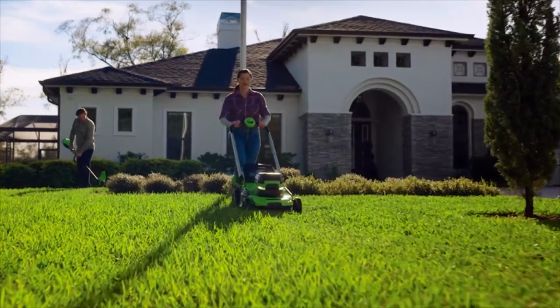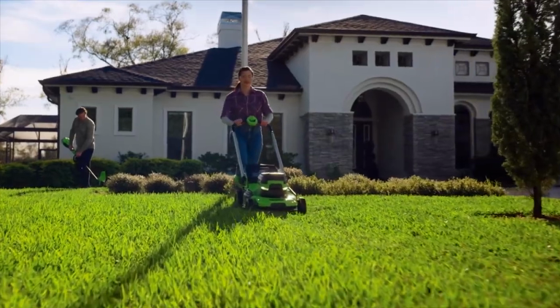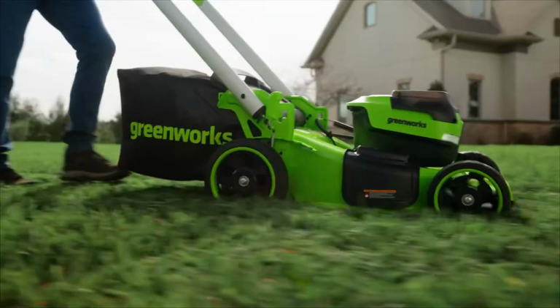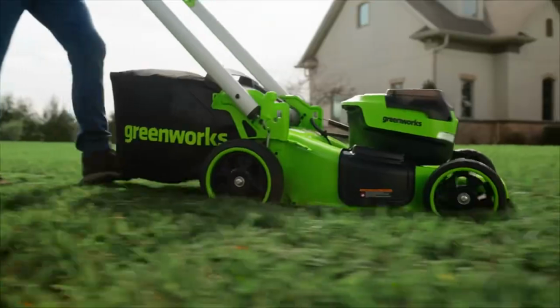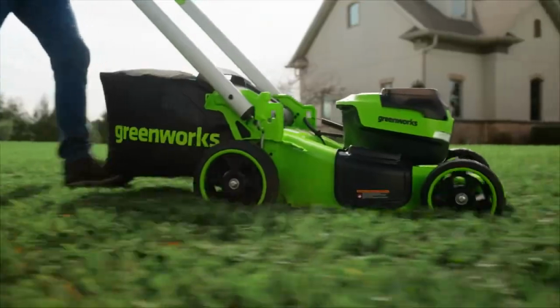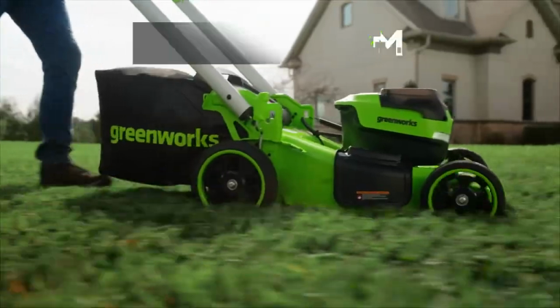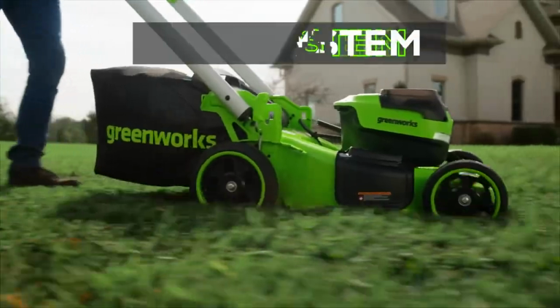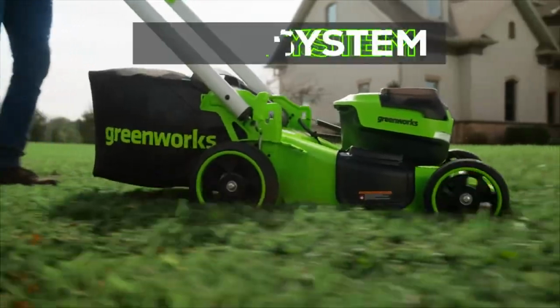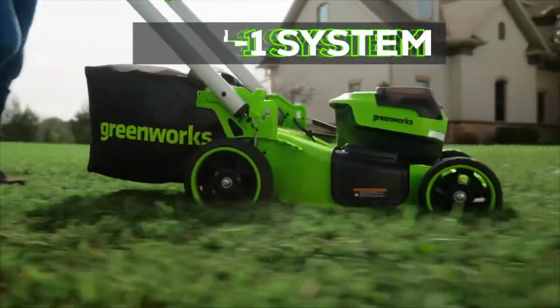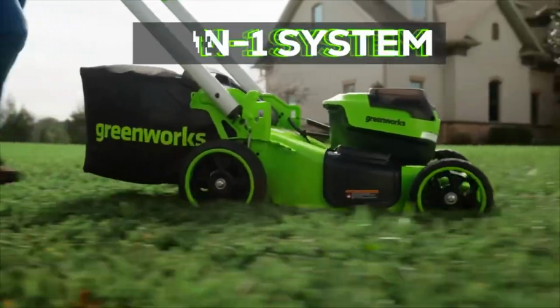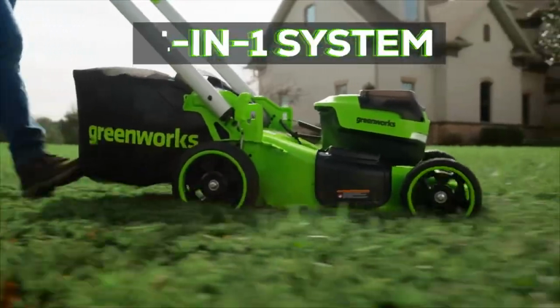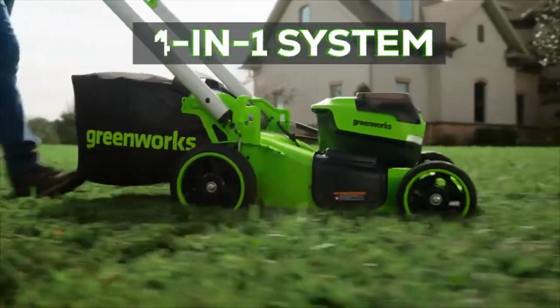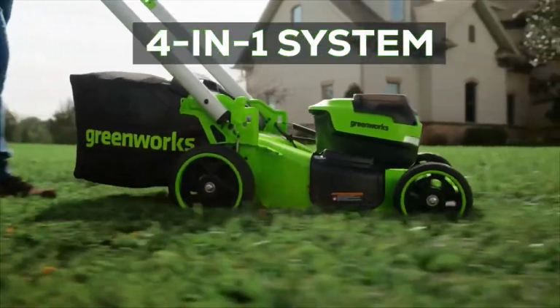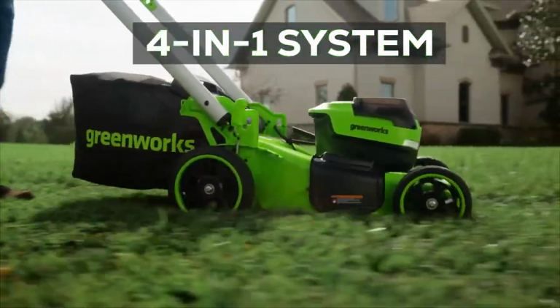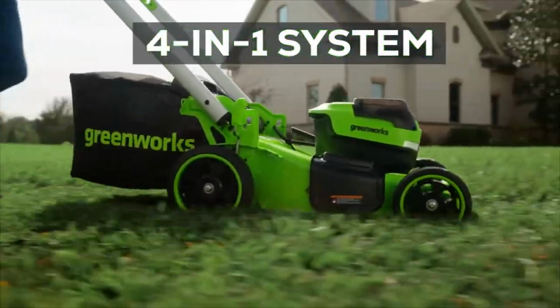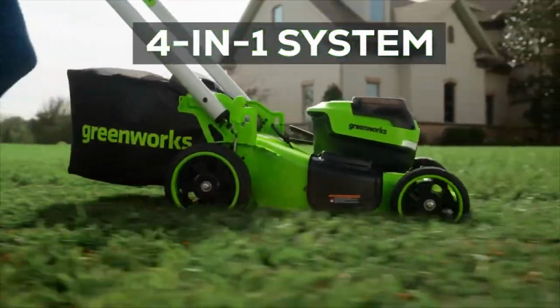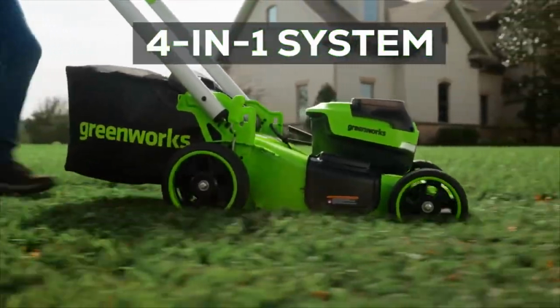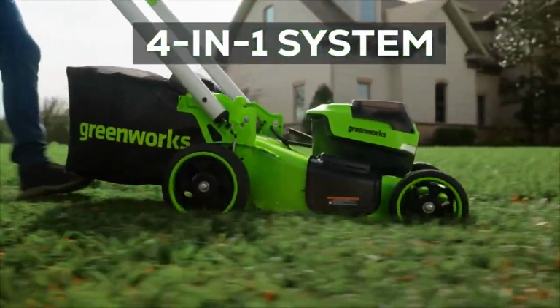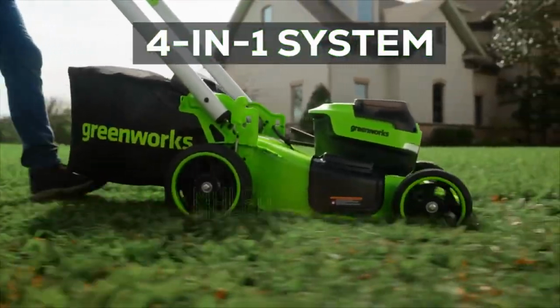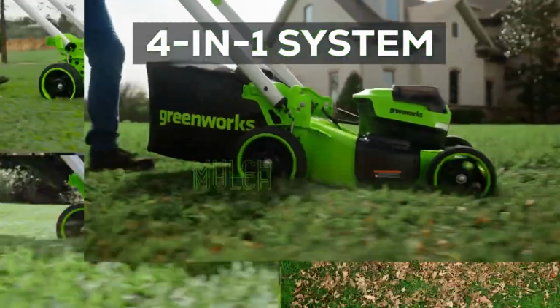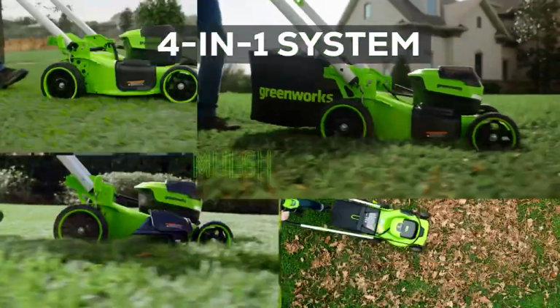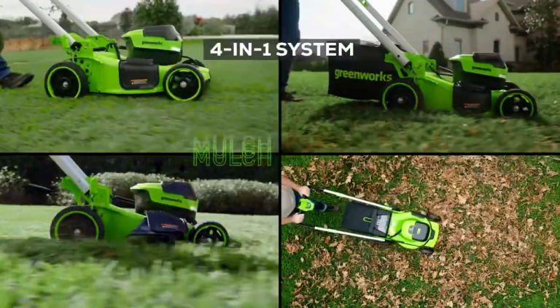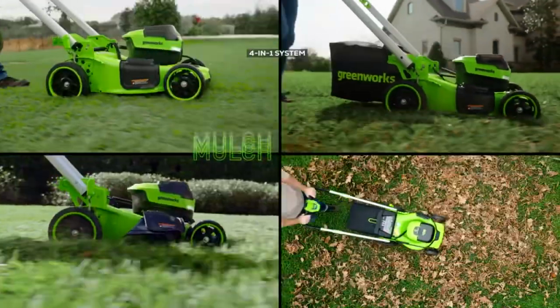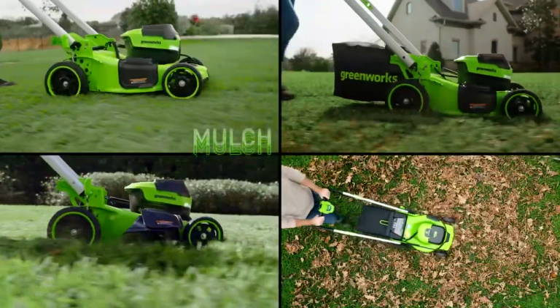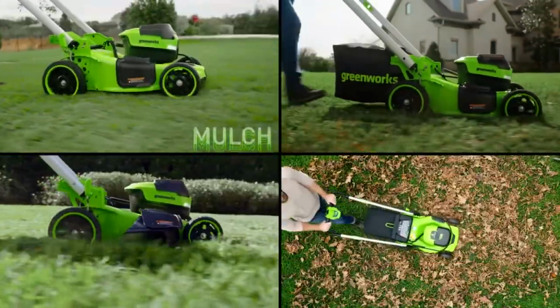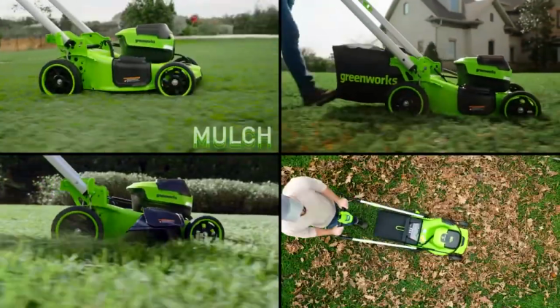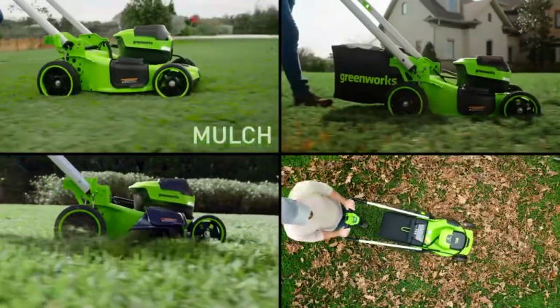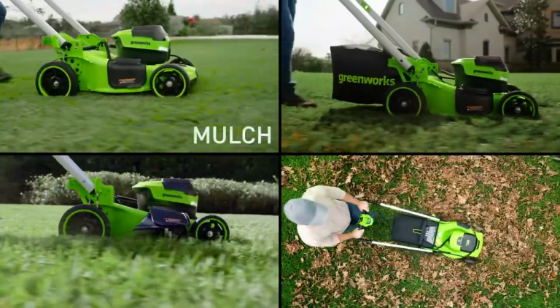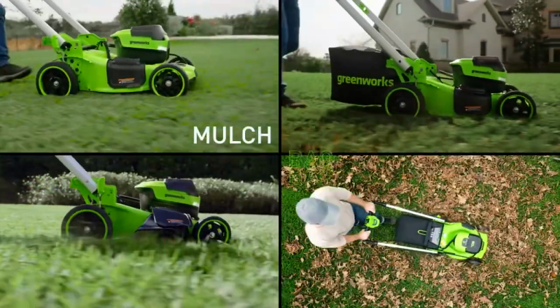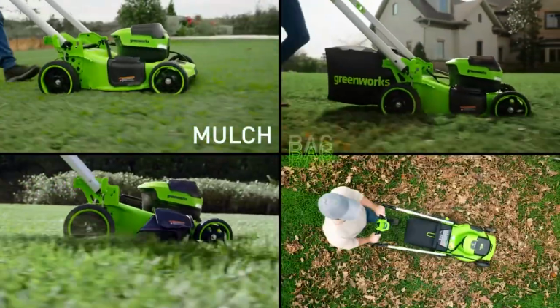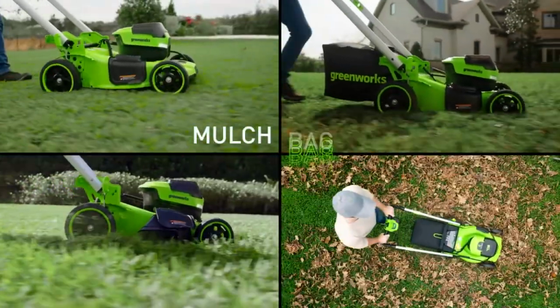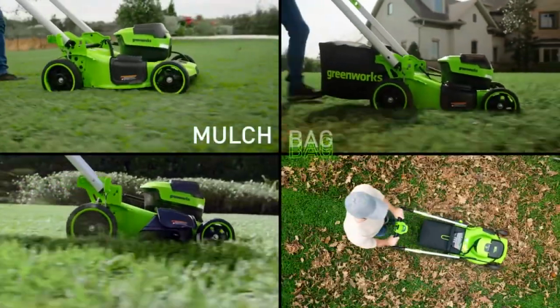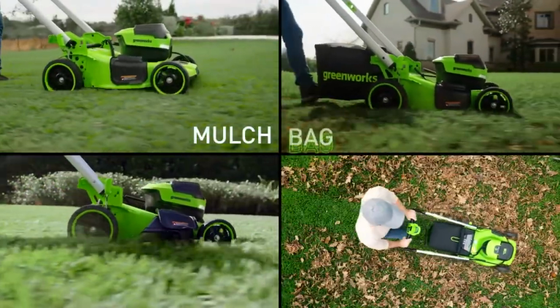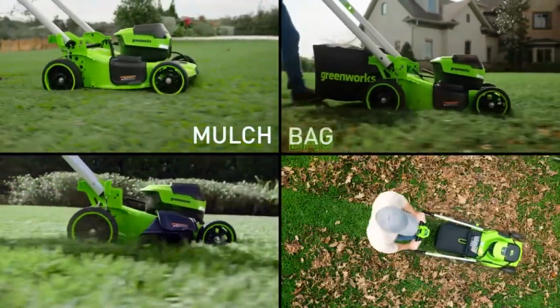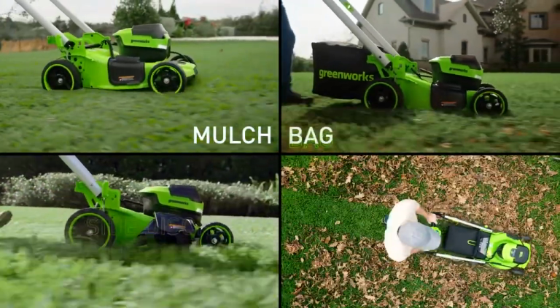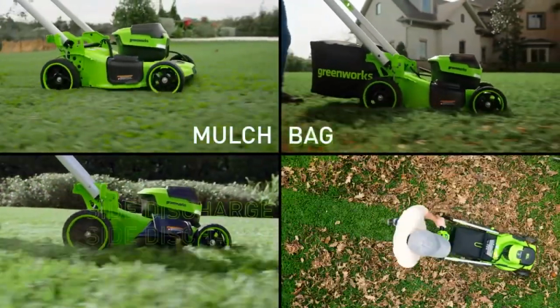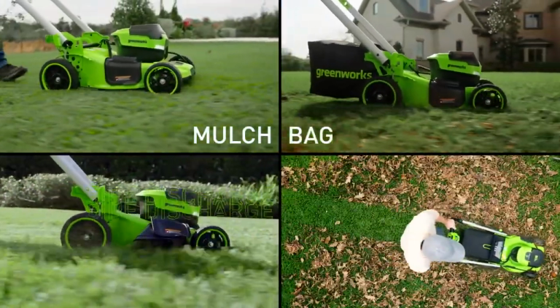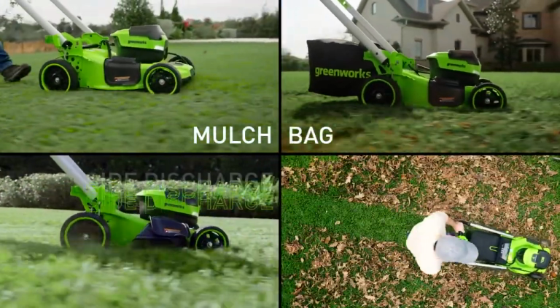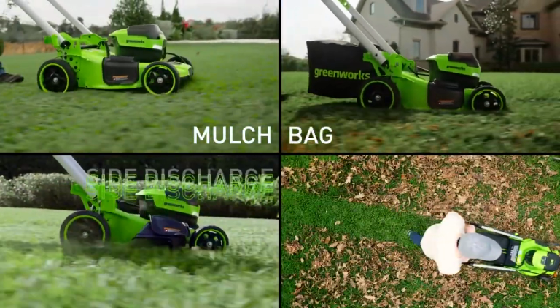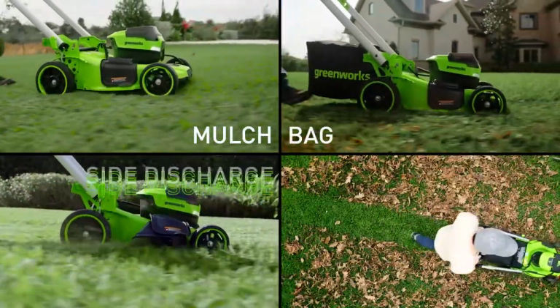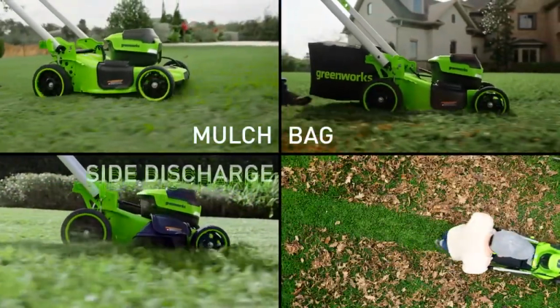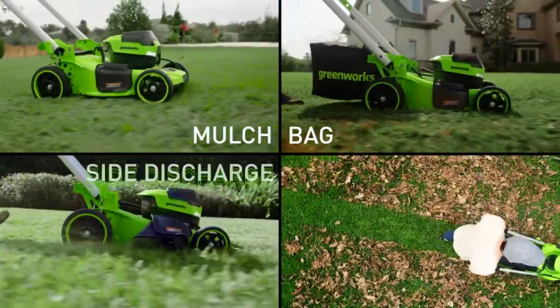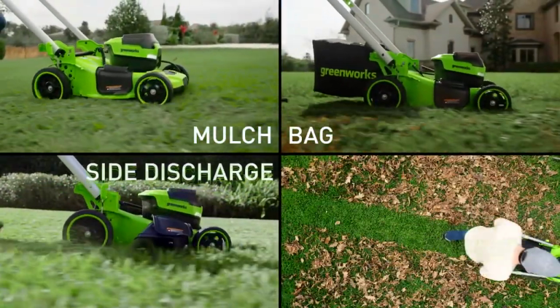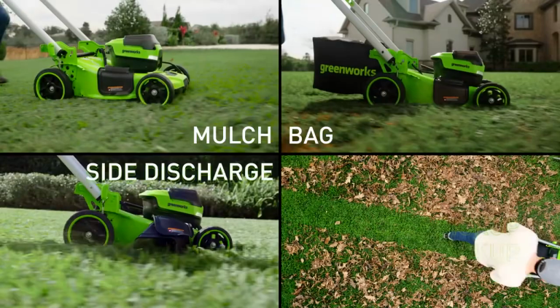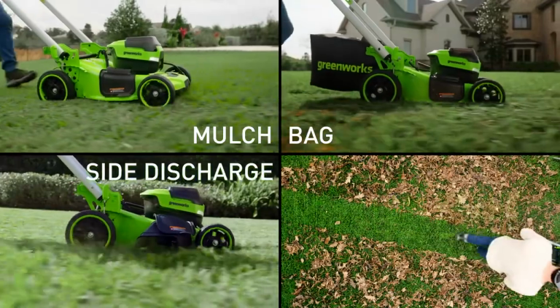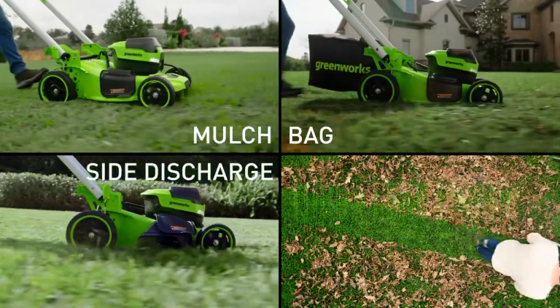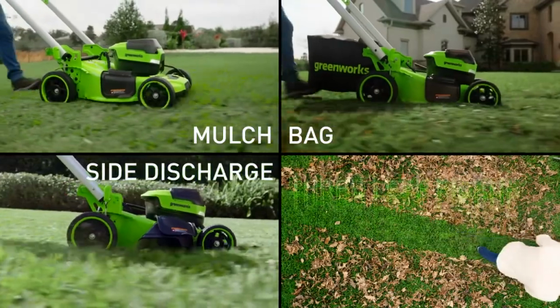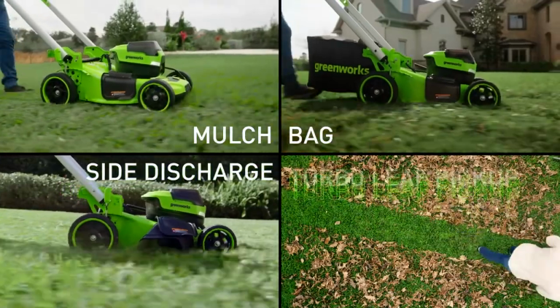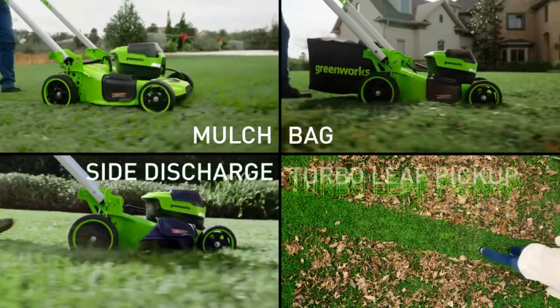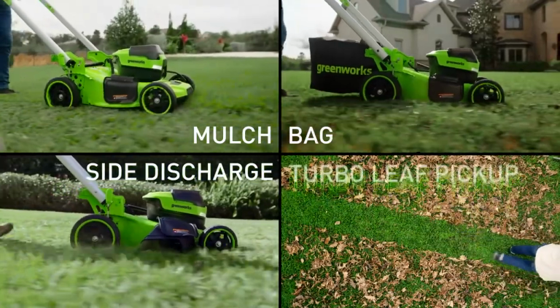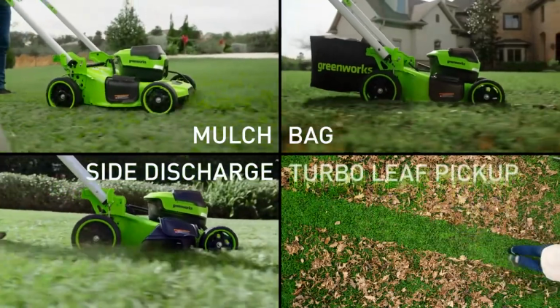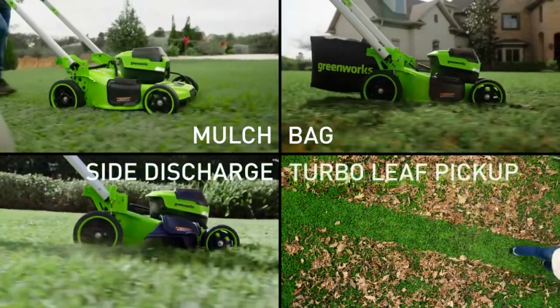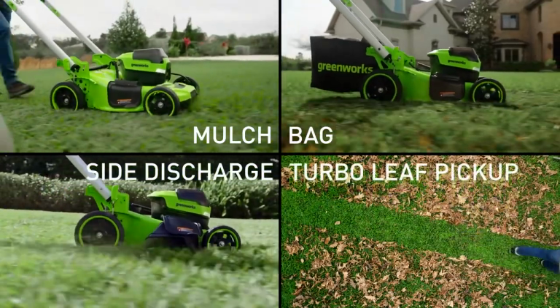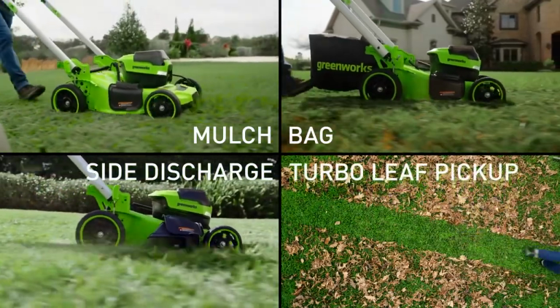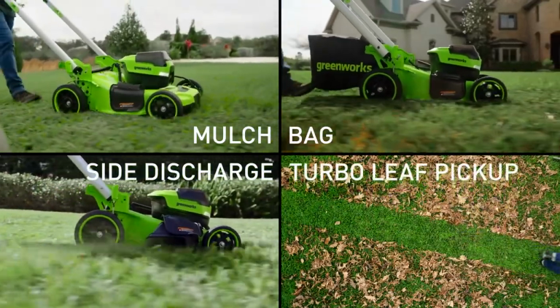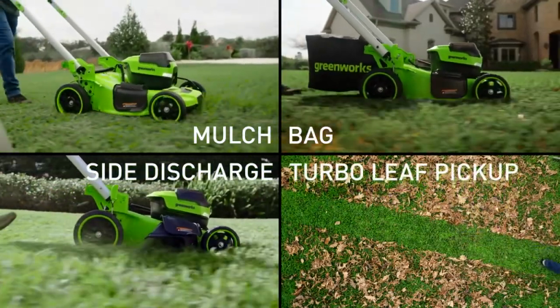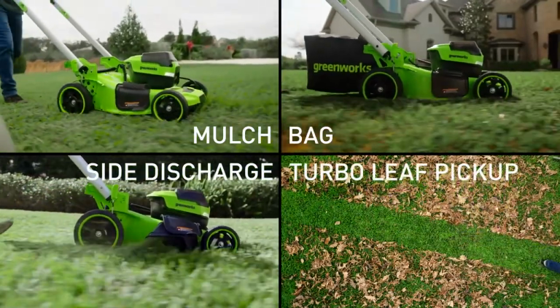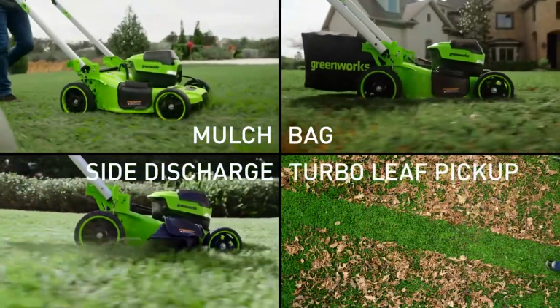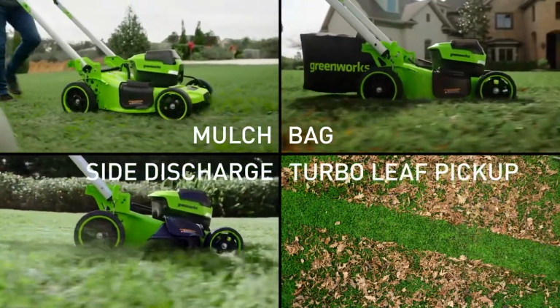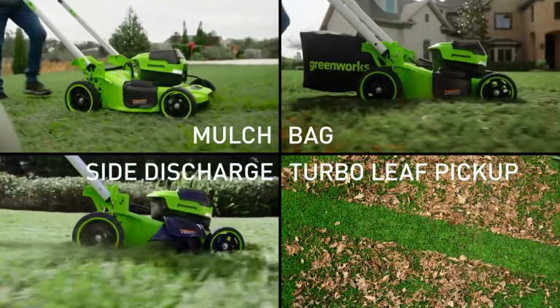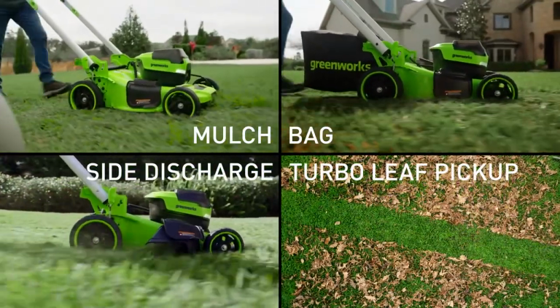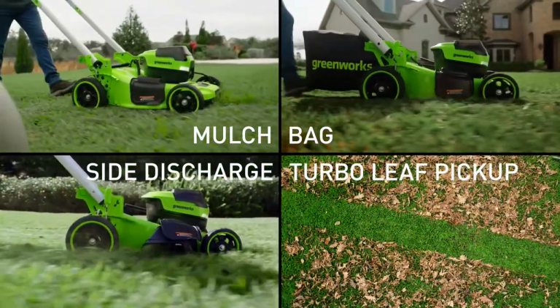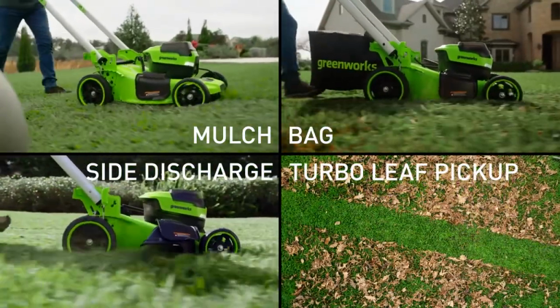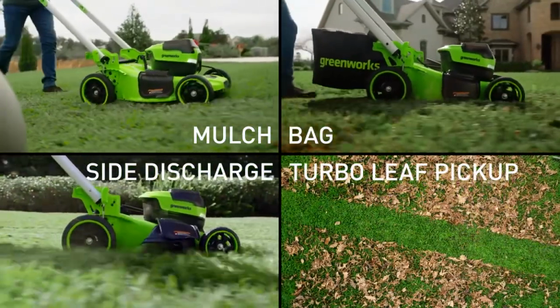The 4-in-1 cutting system offers mulching, bagging, side discharge, and turbo leaf pickup all in one.